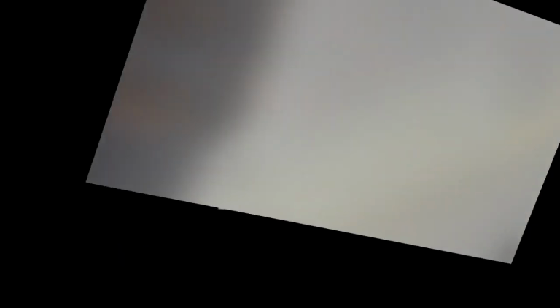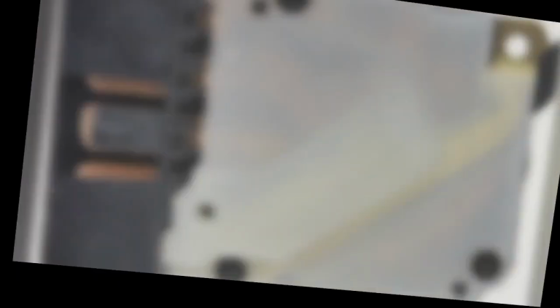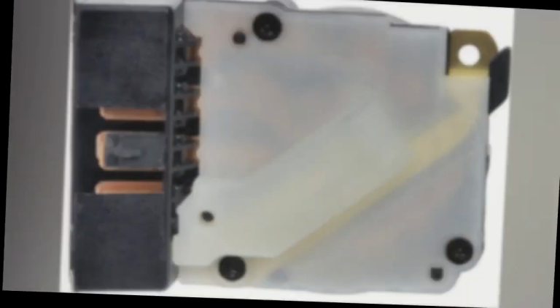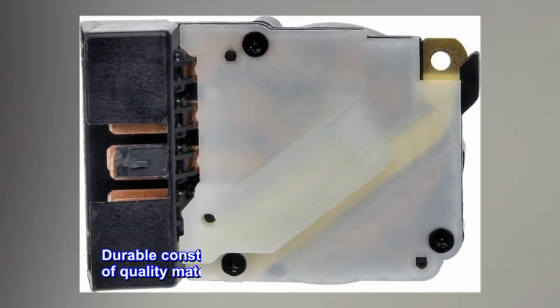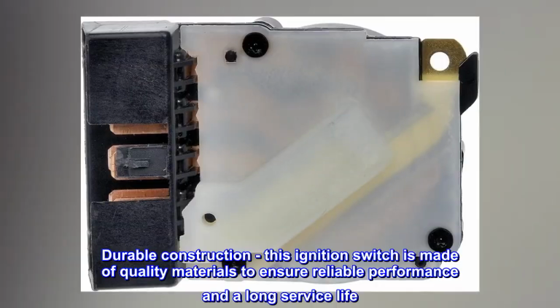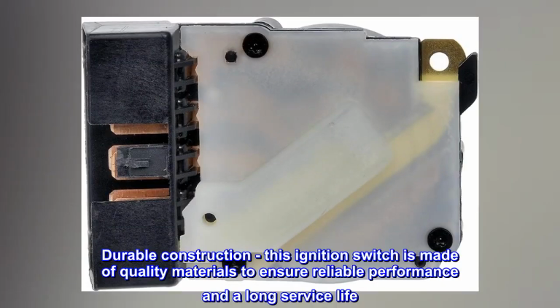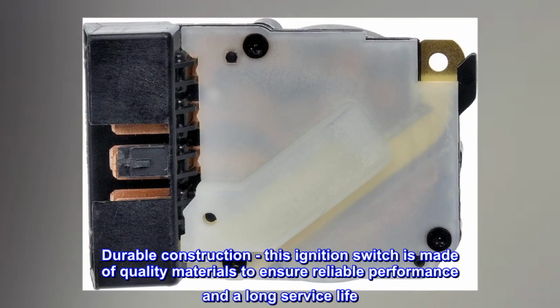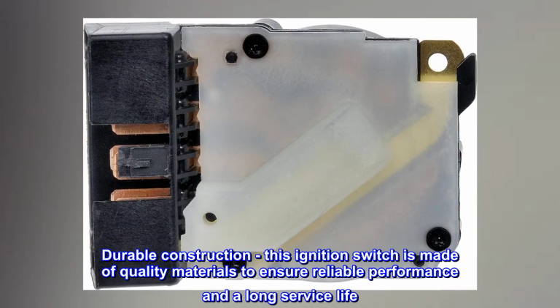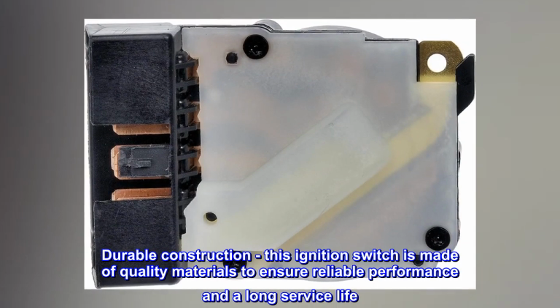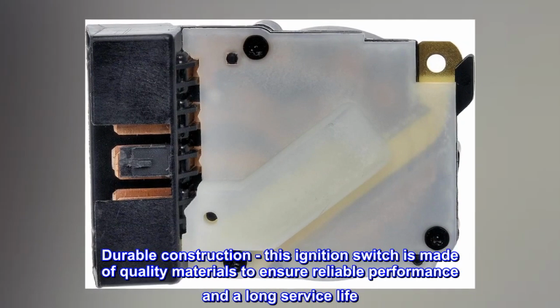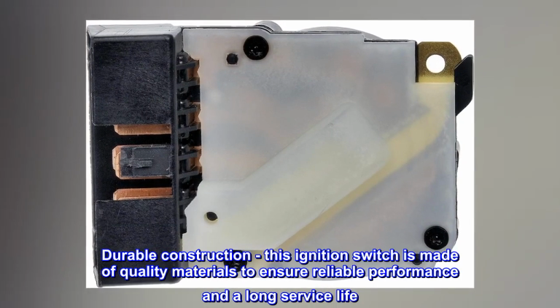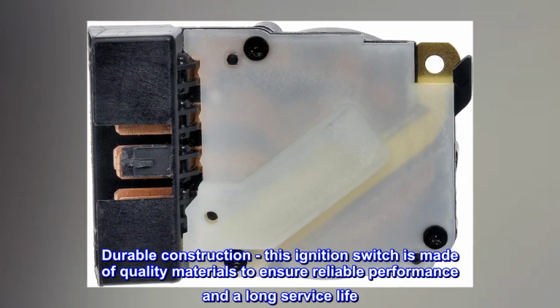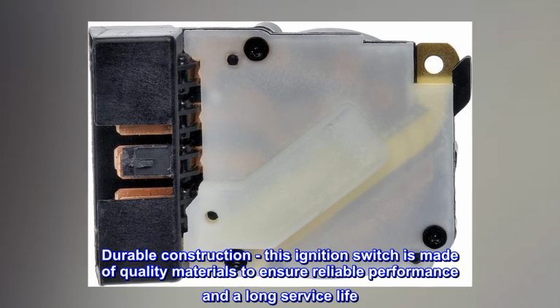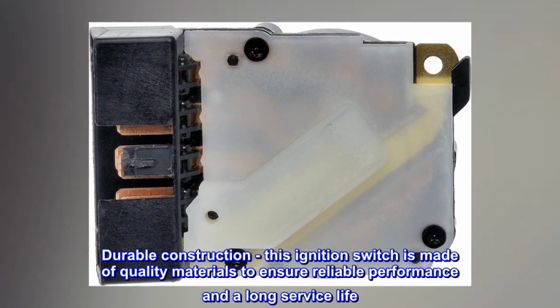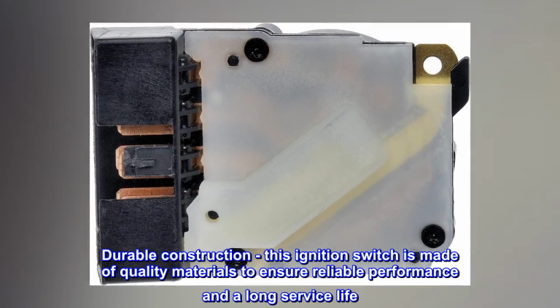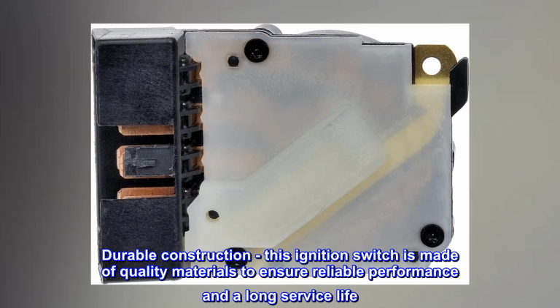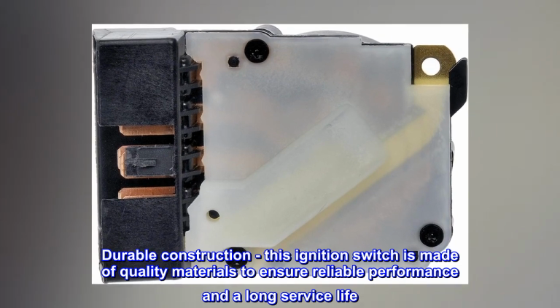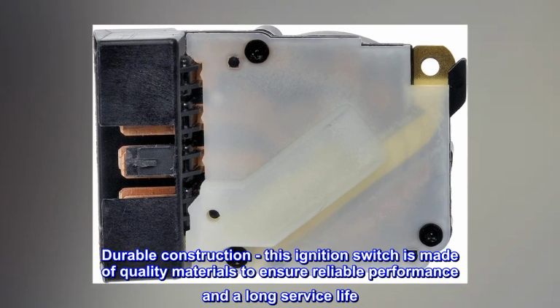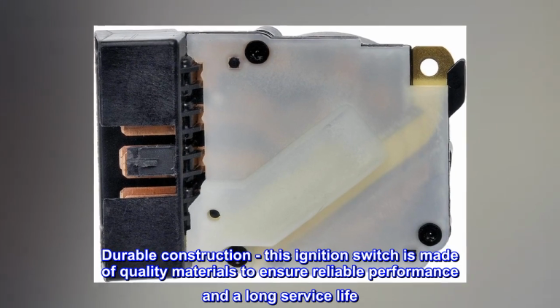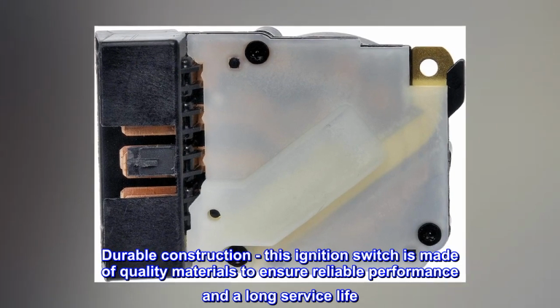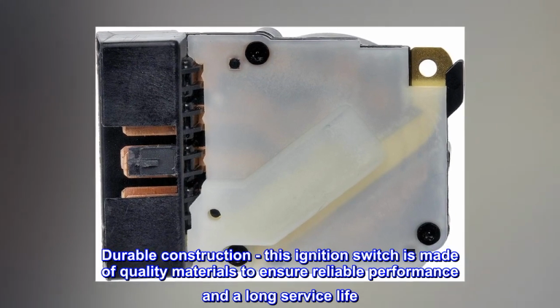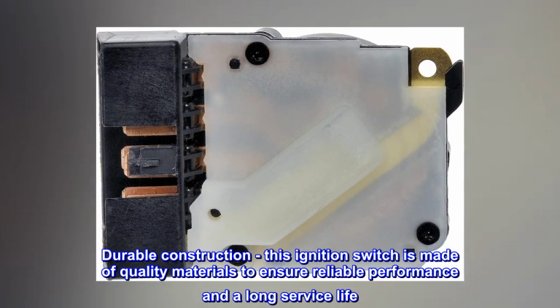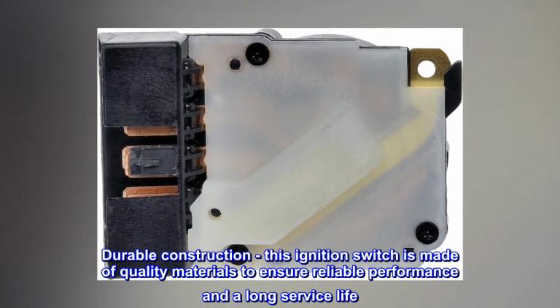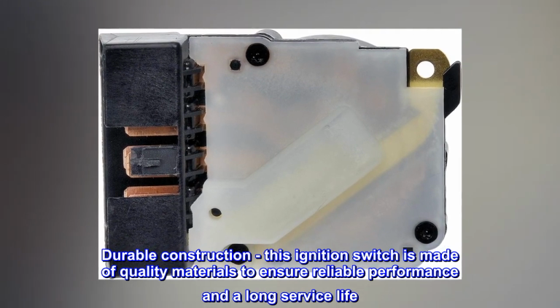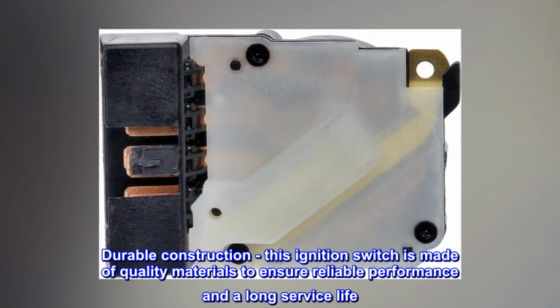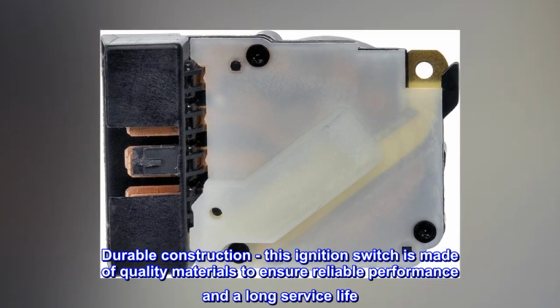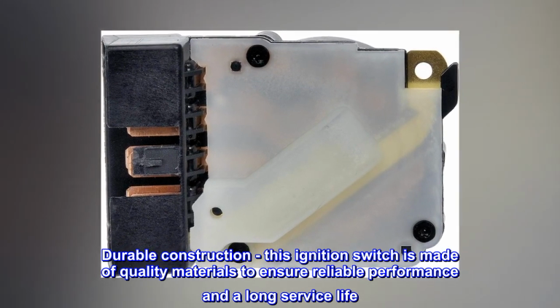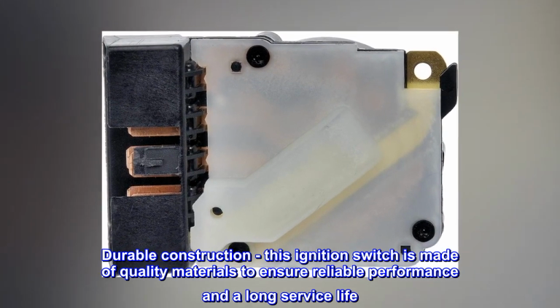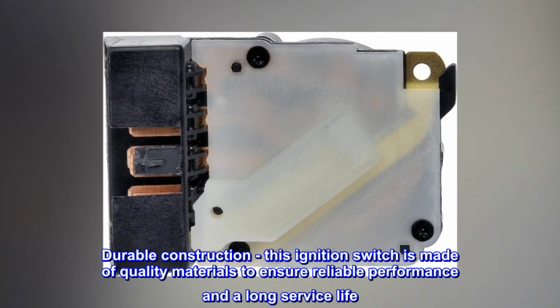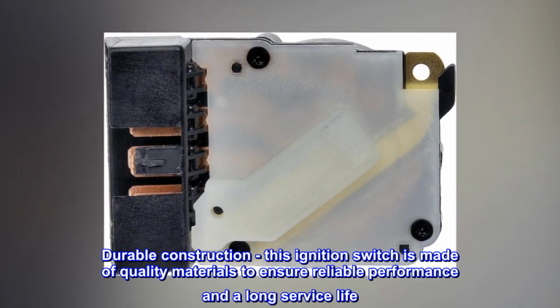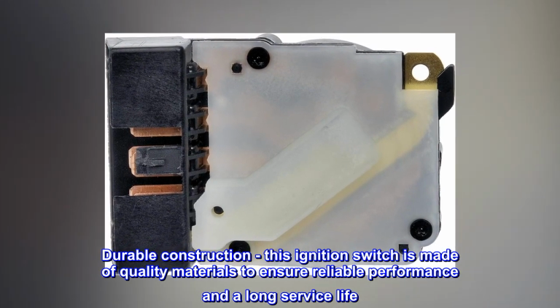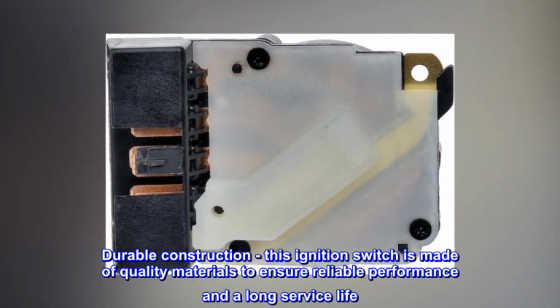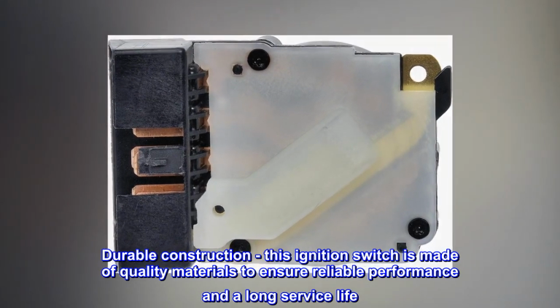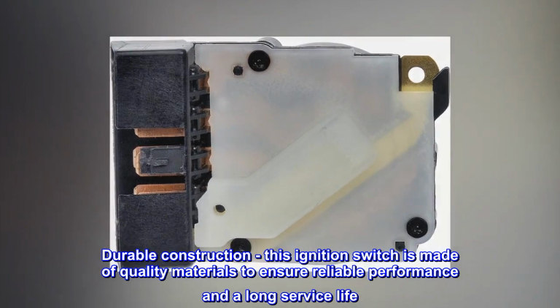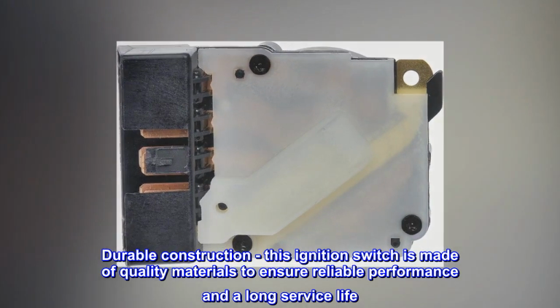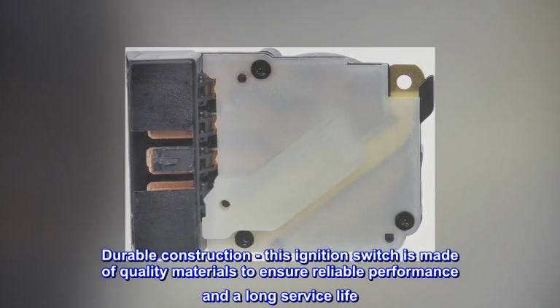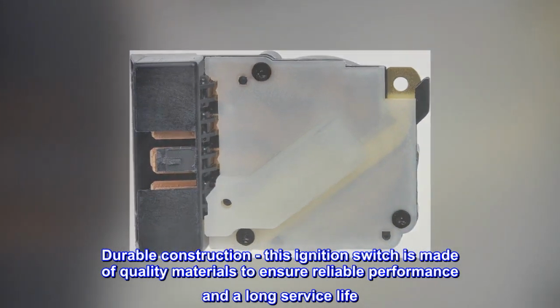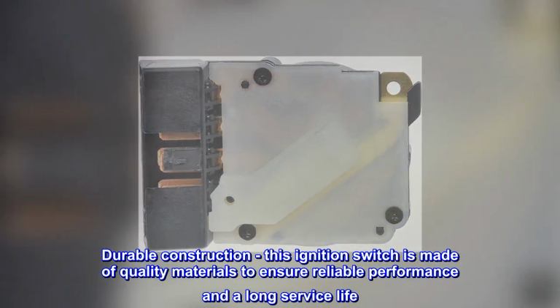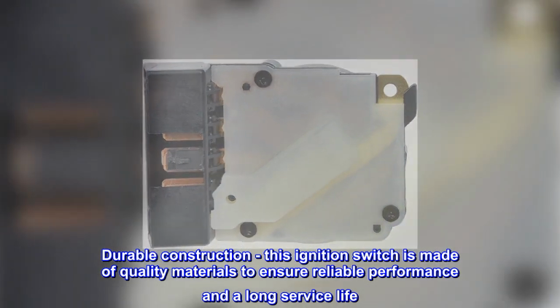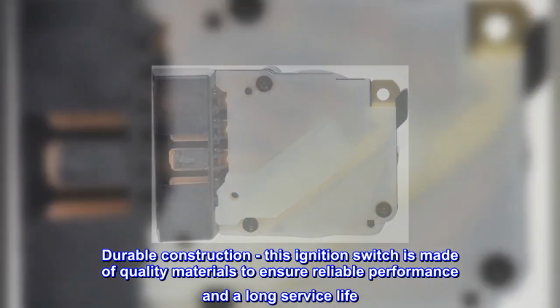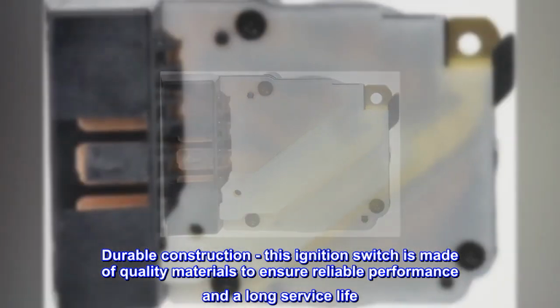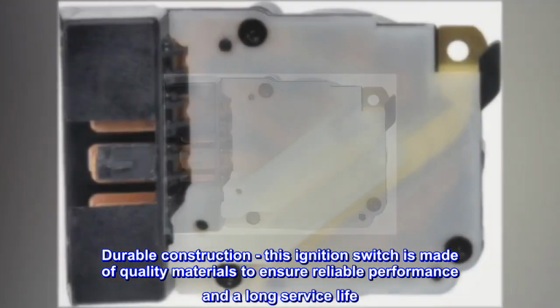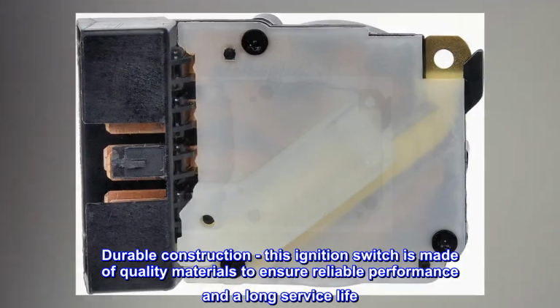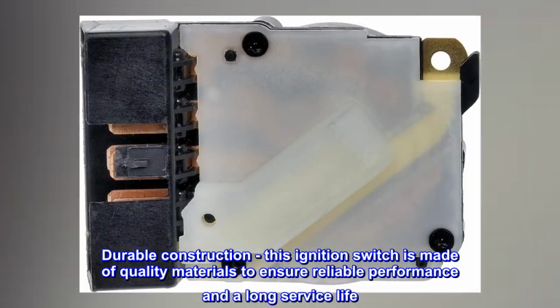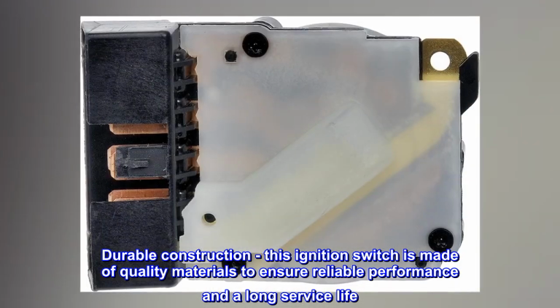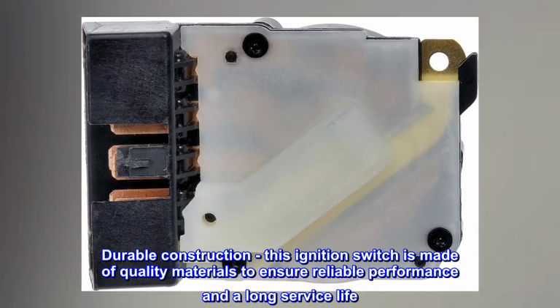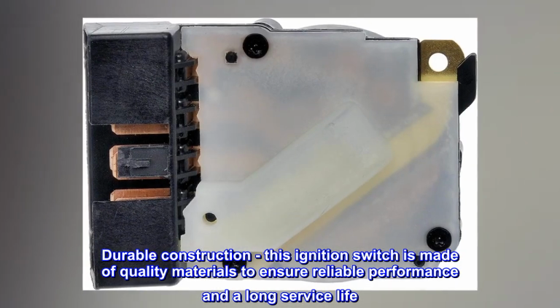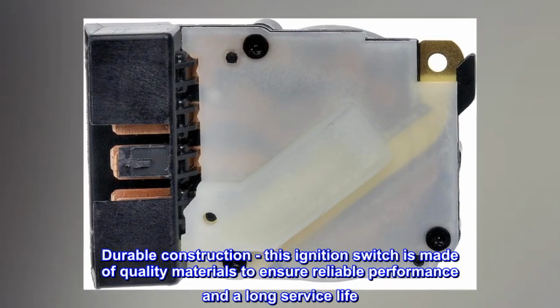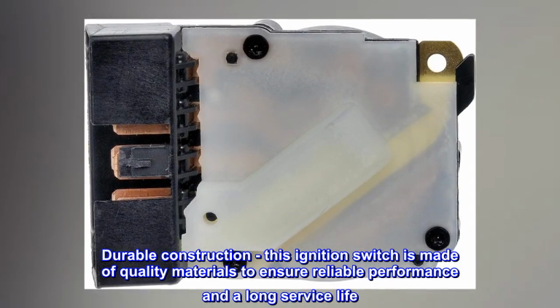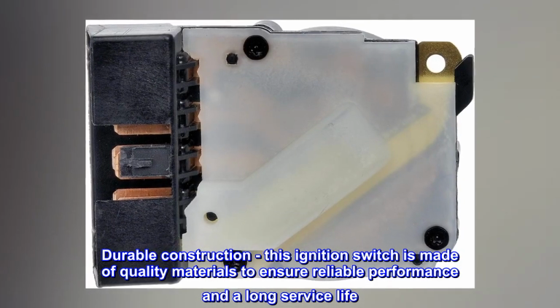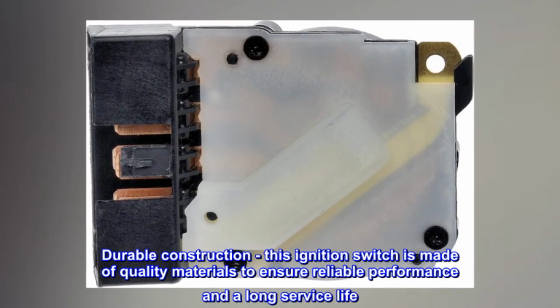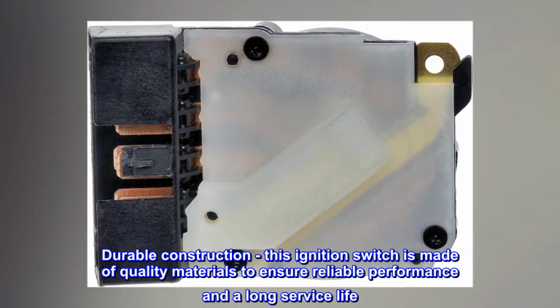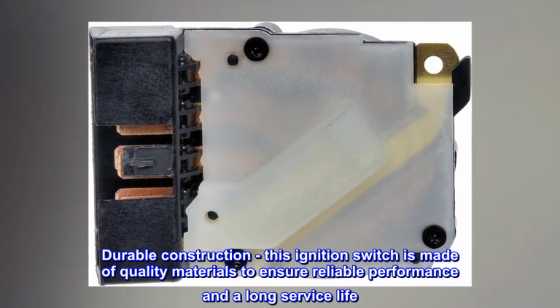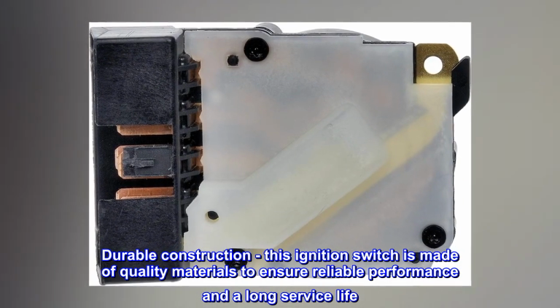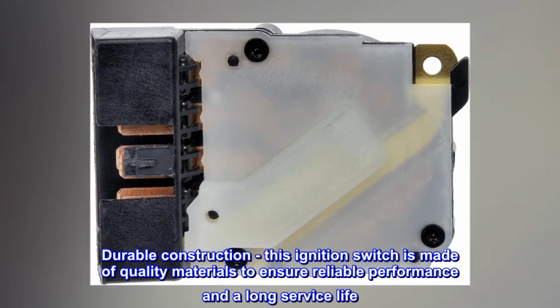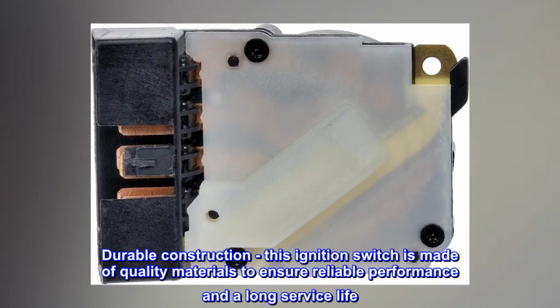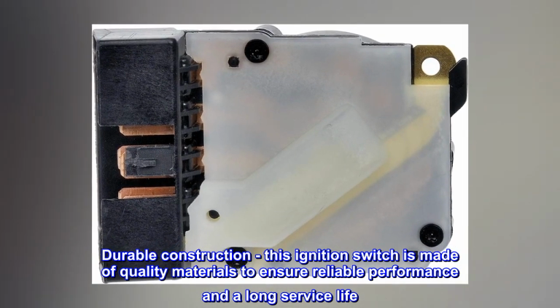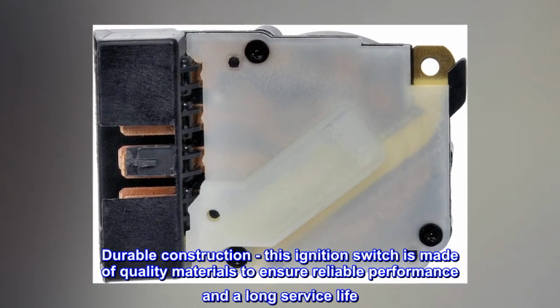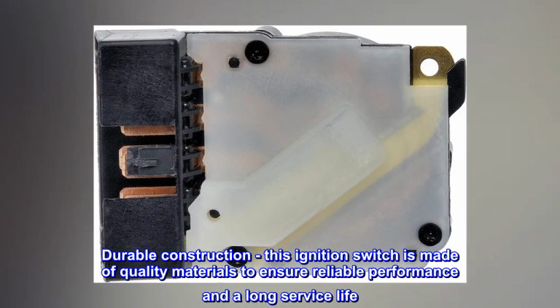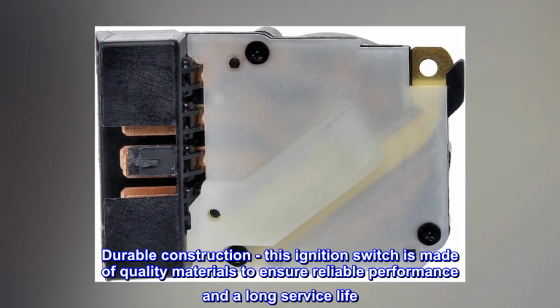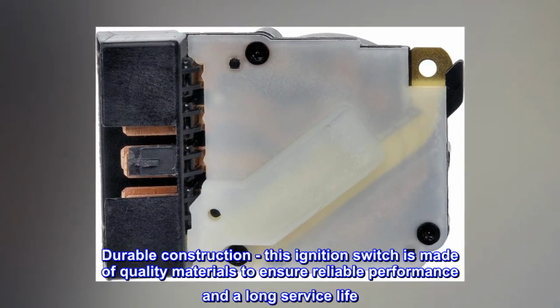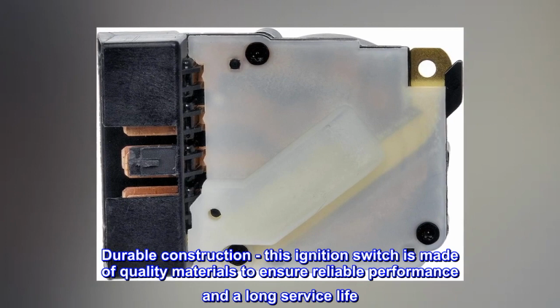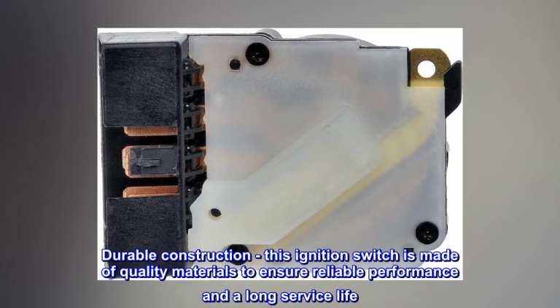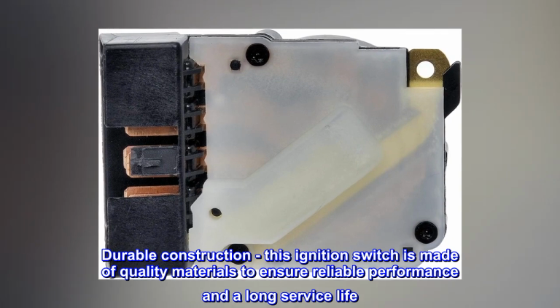Durable construction. This ignition switch is made of quality materials to ensure reliable performance and a long service life.